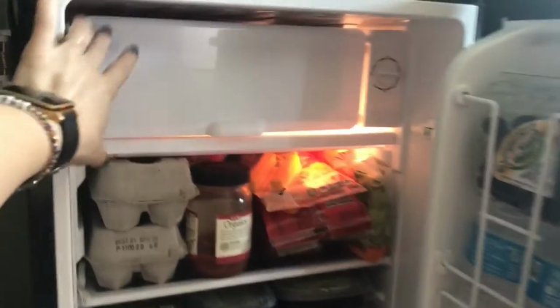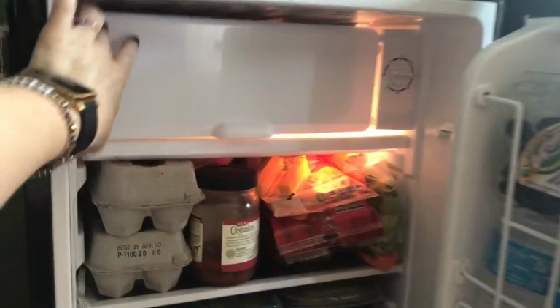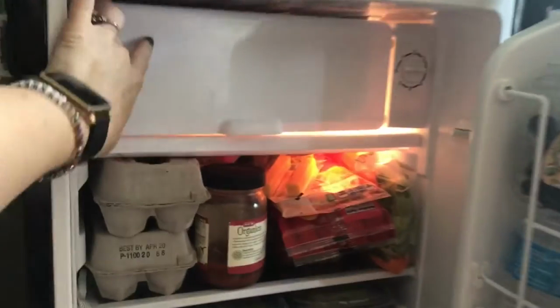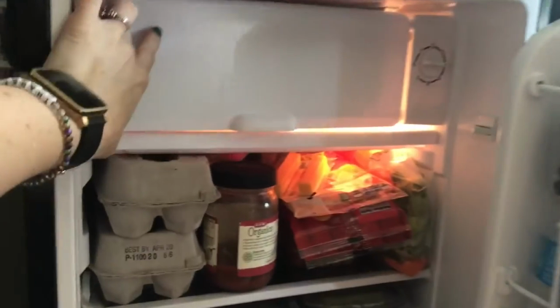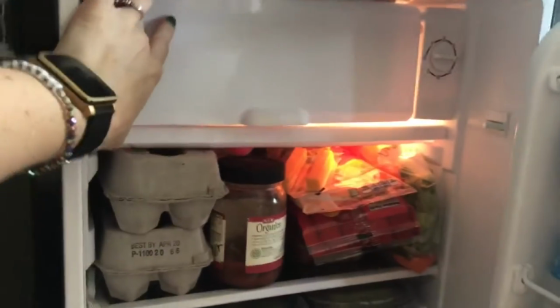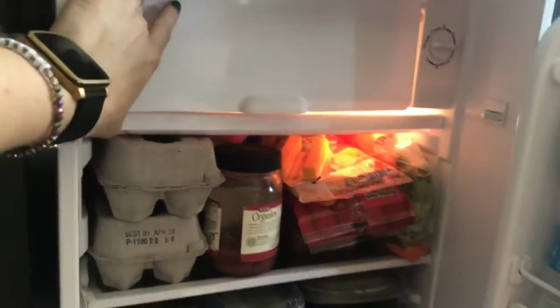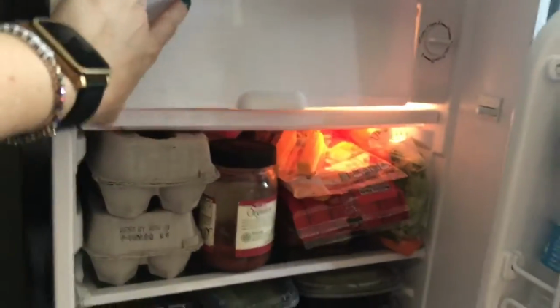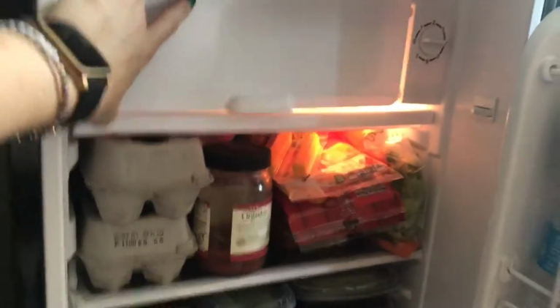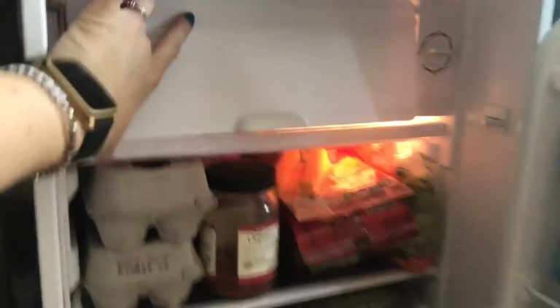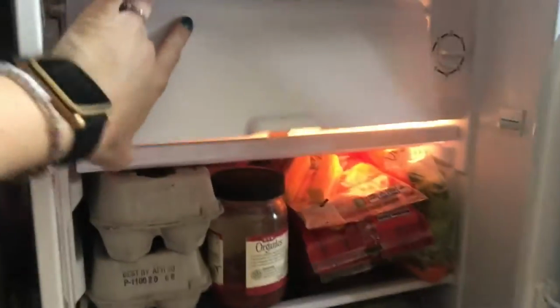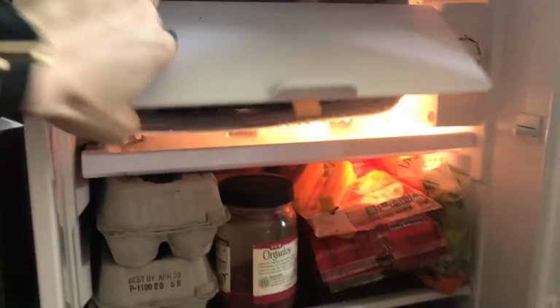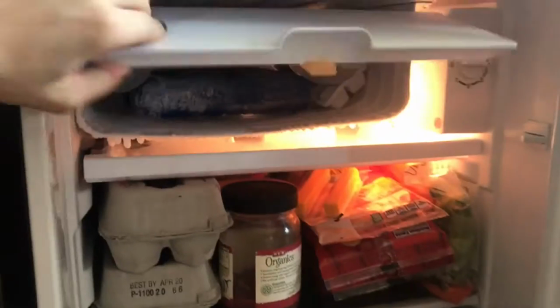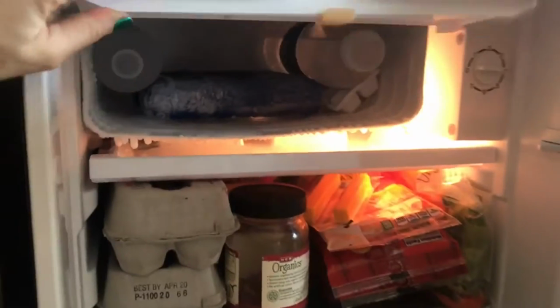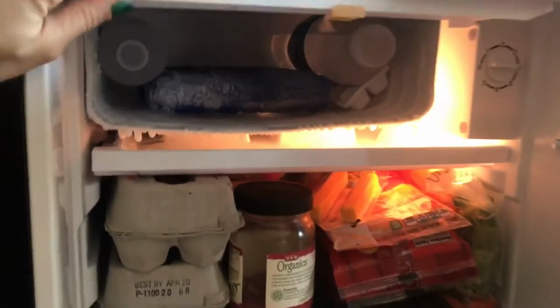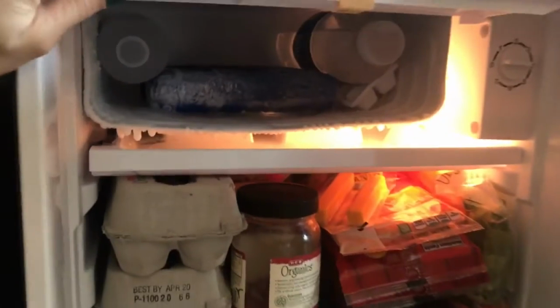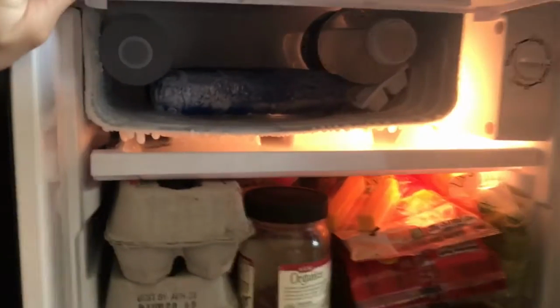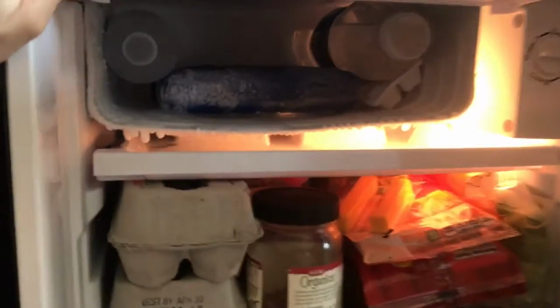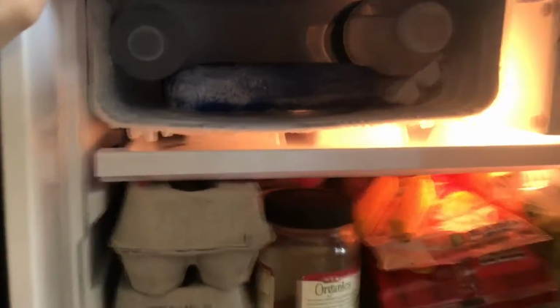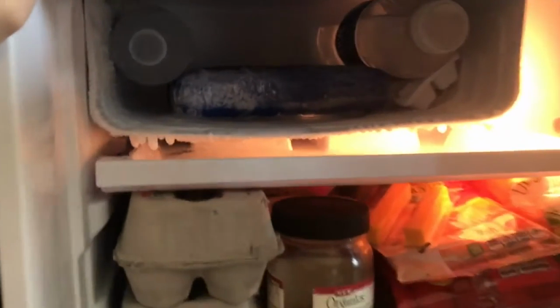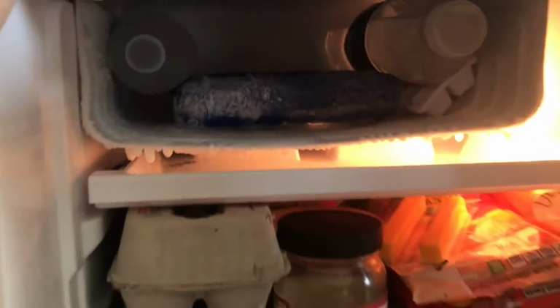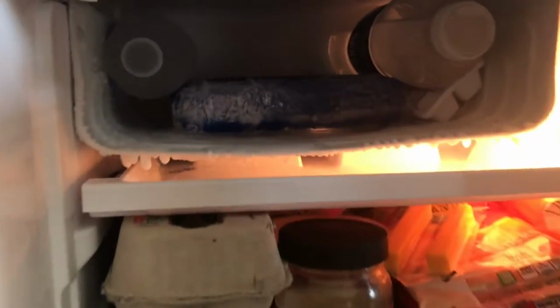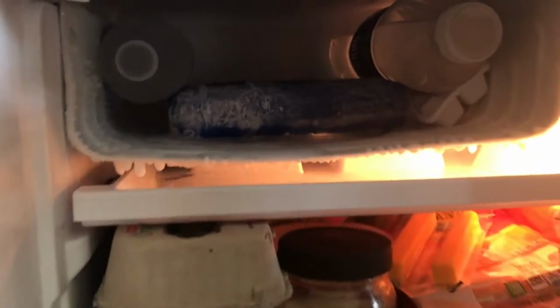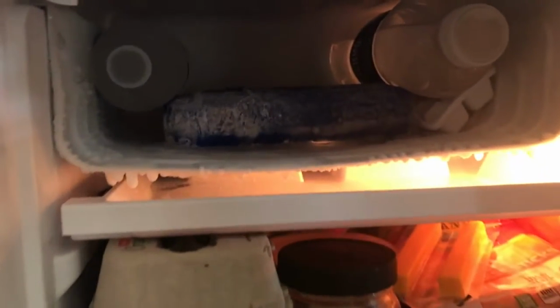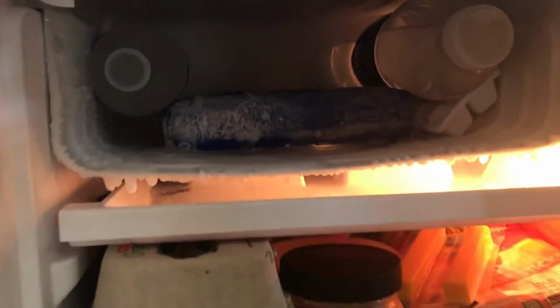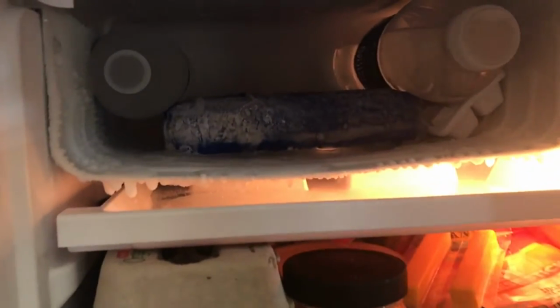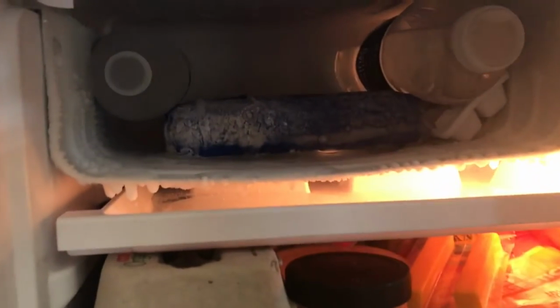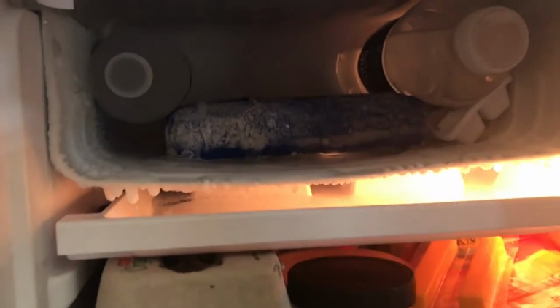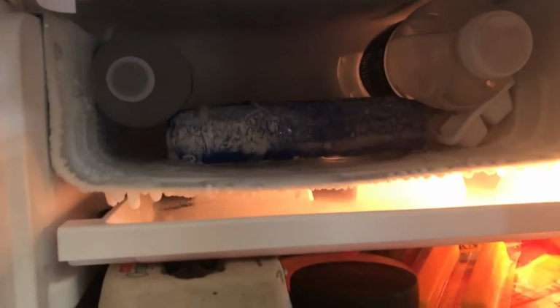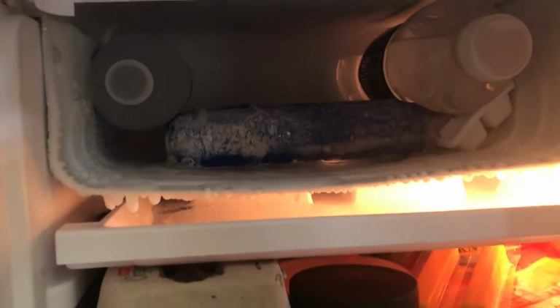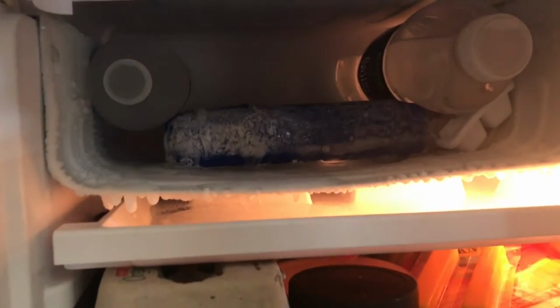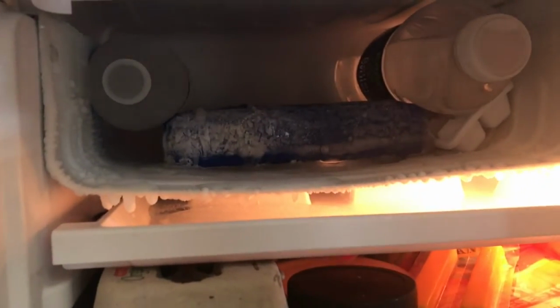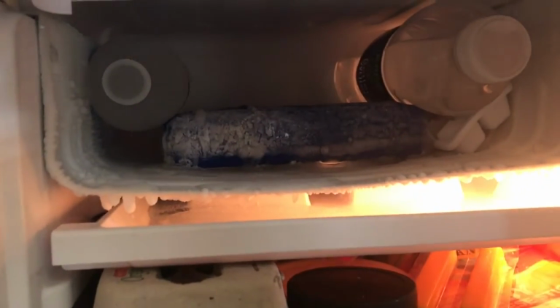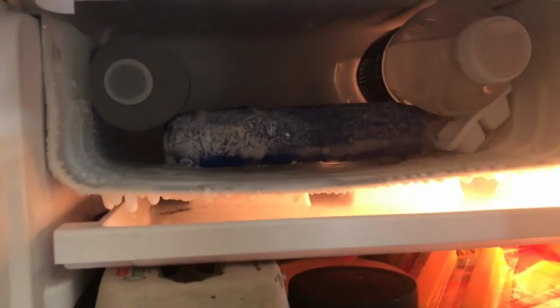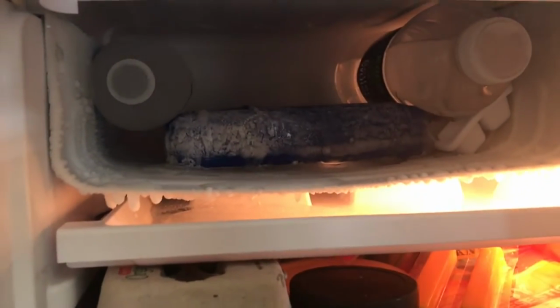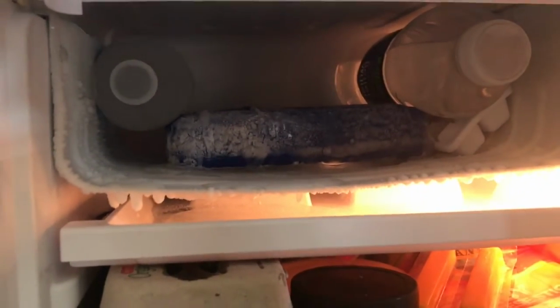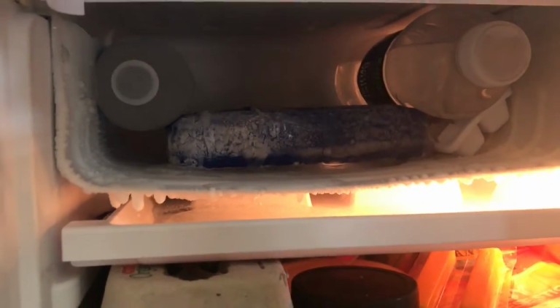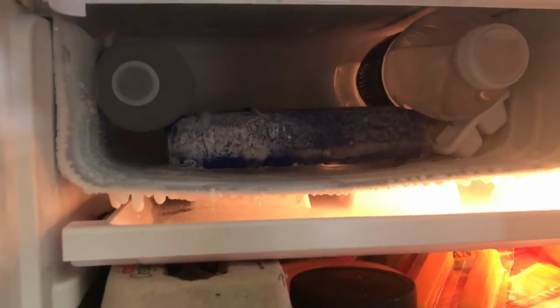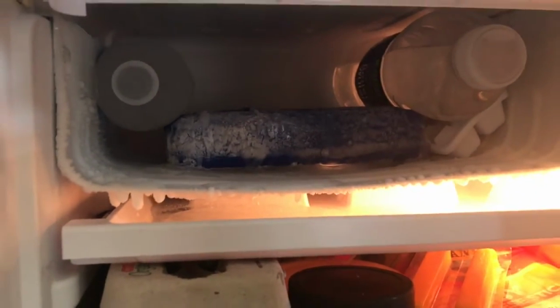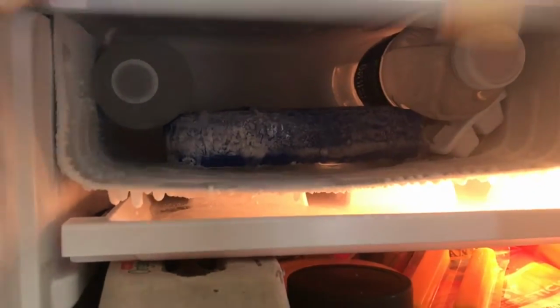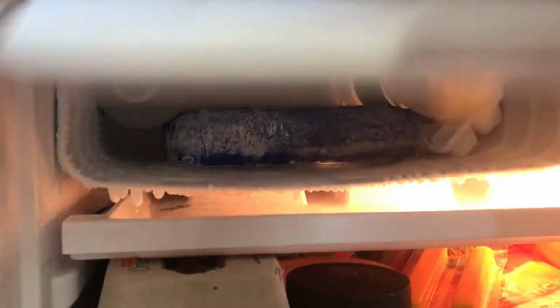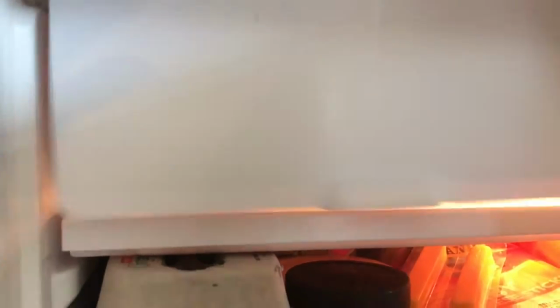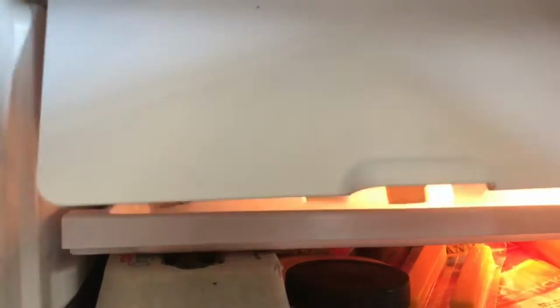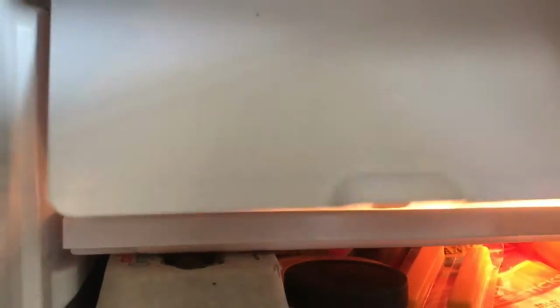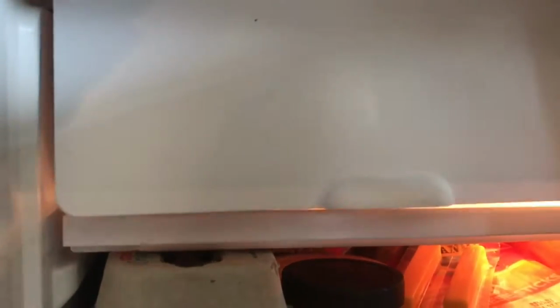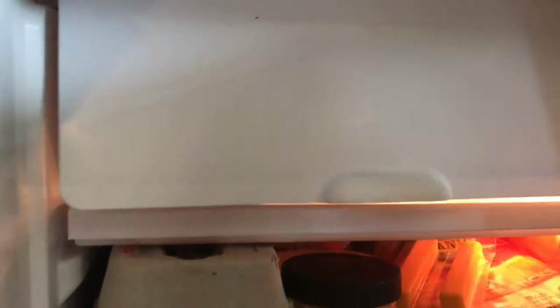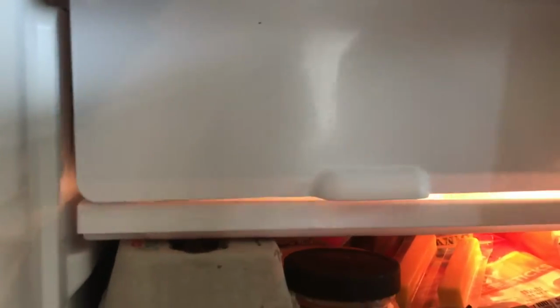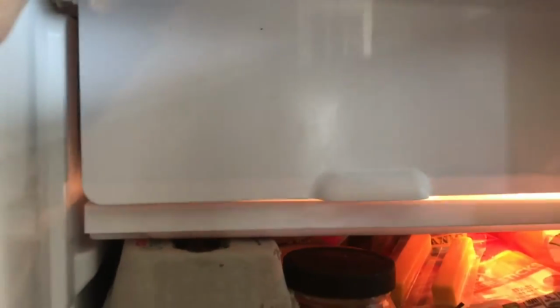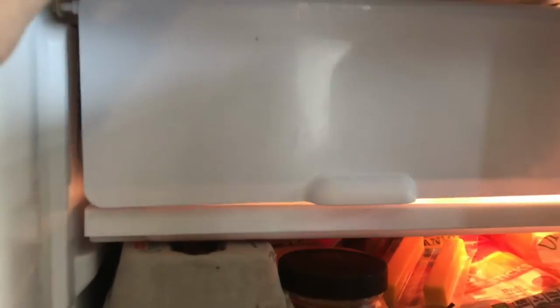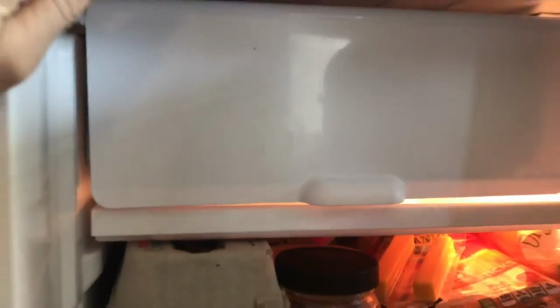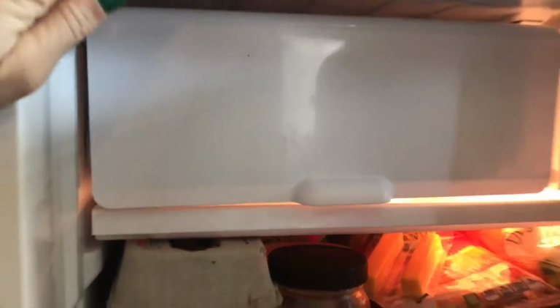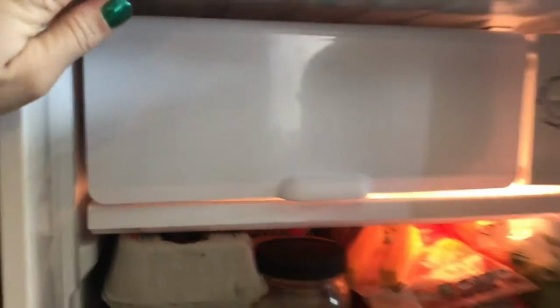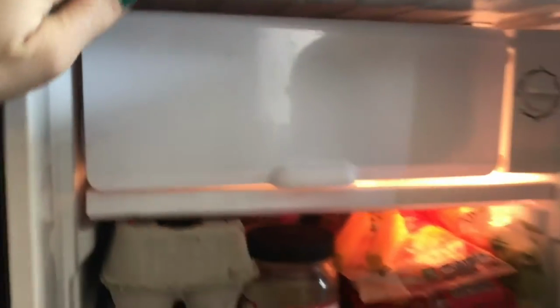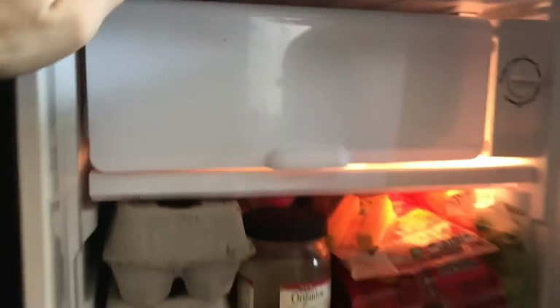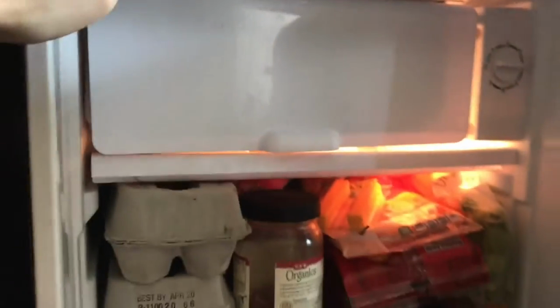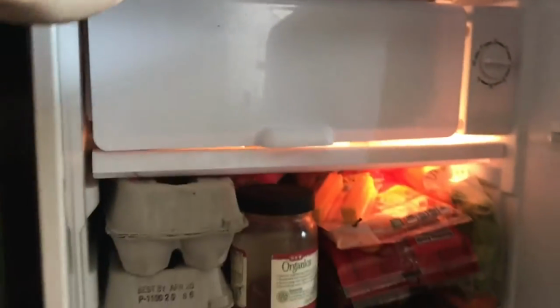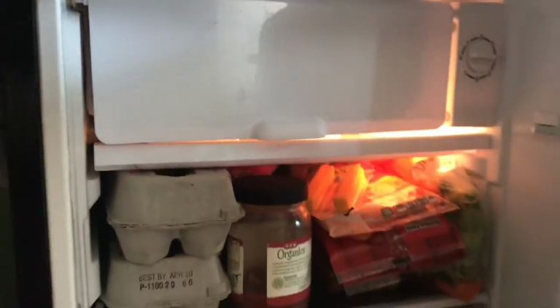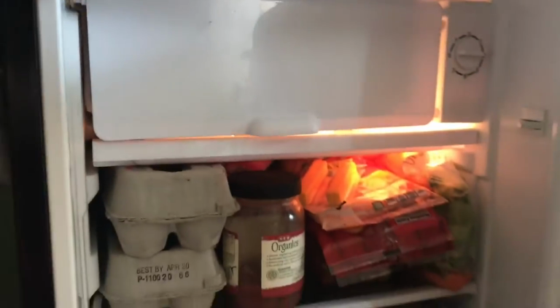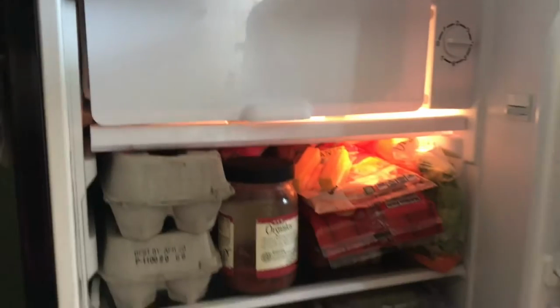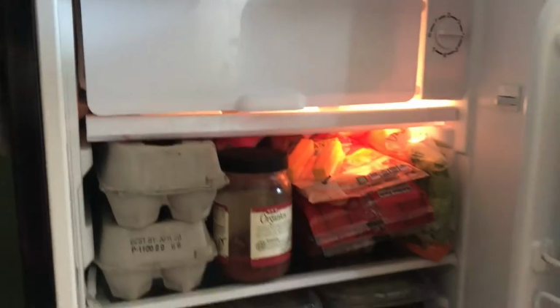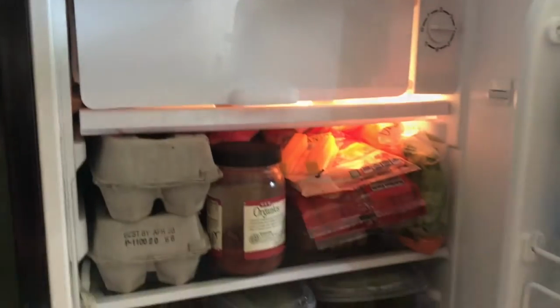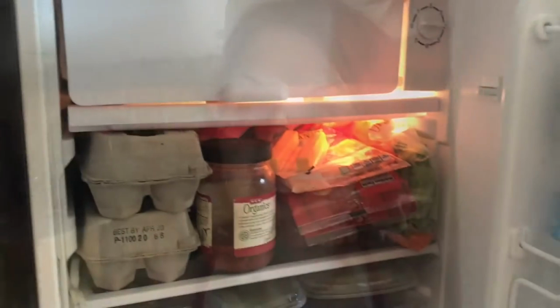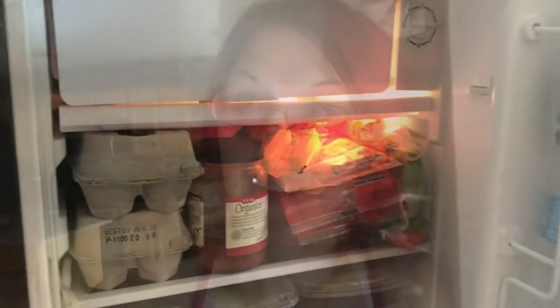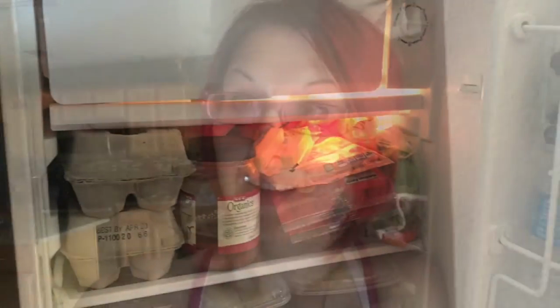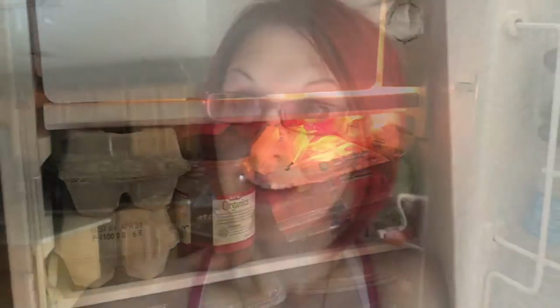Lots of water too — you can't have enough water. So that's it, that's the fridge.